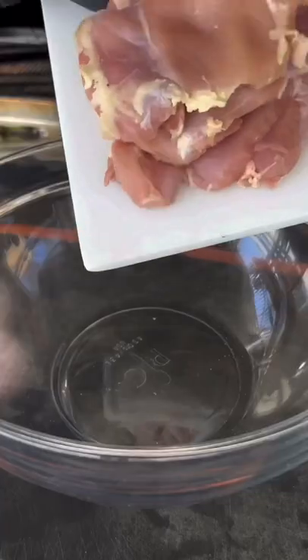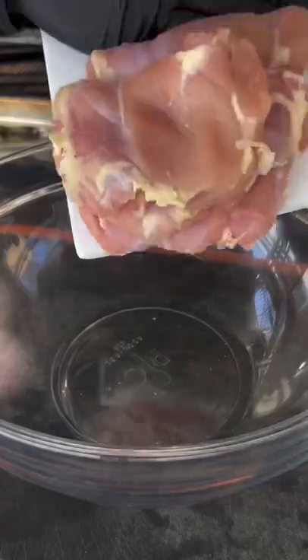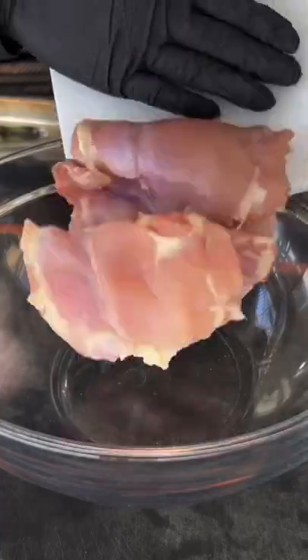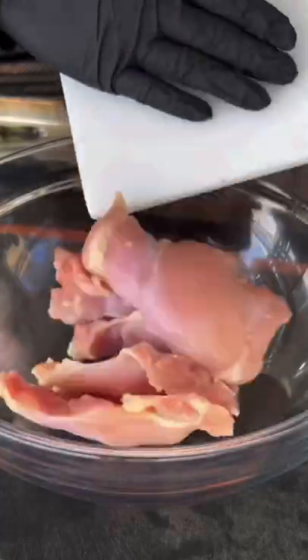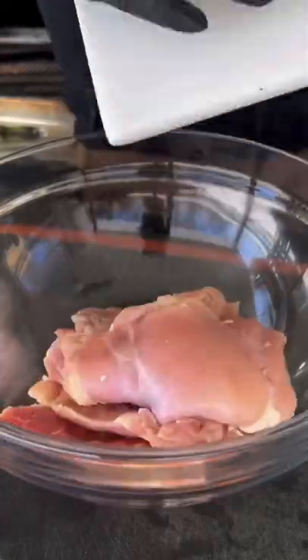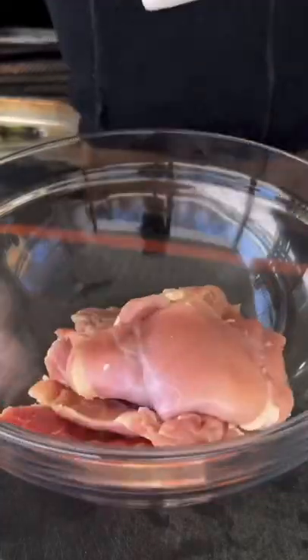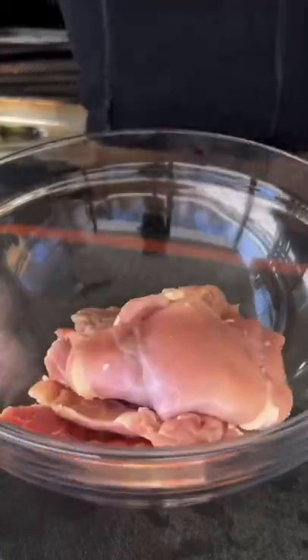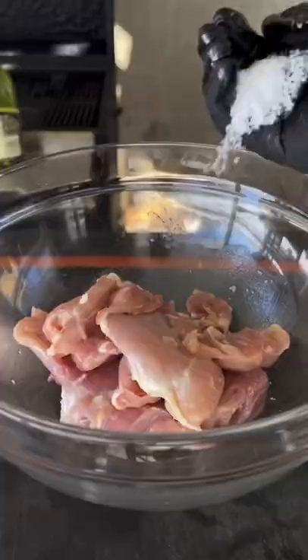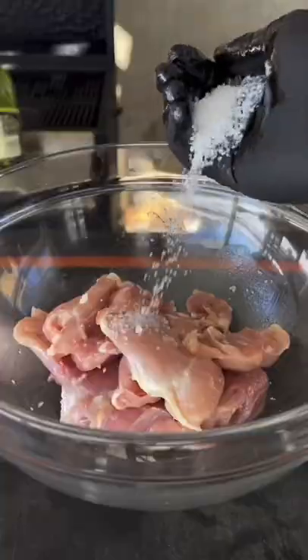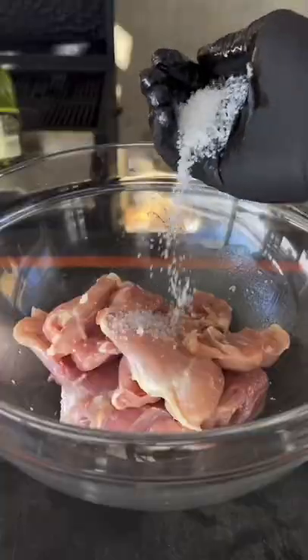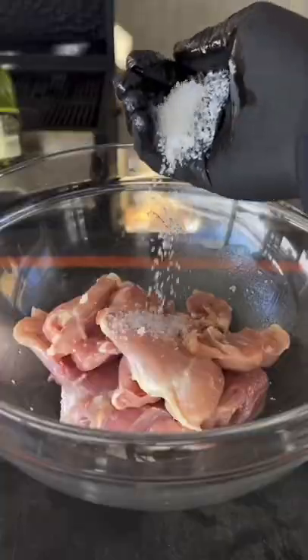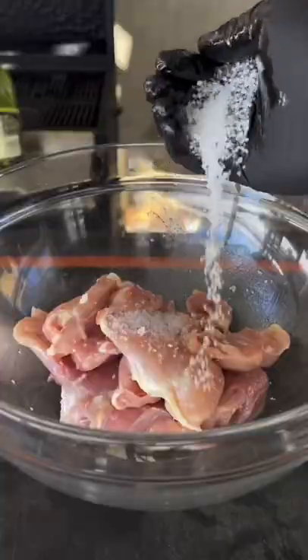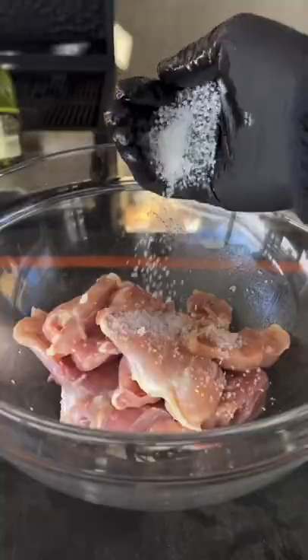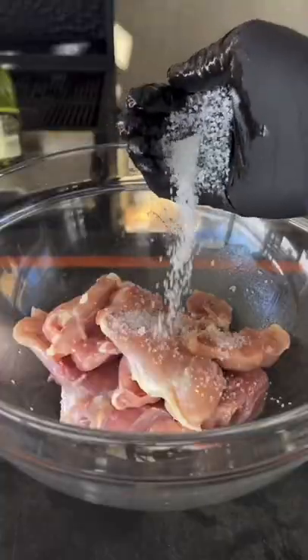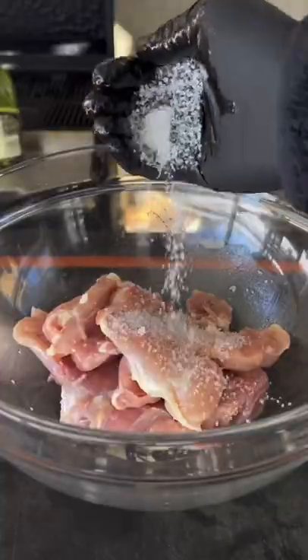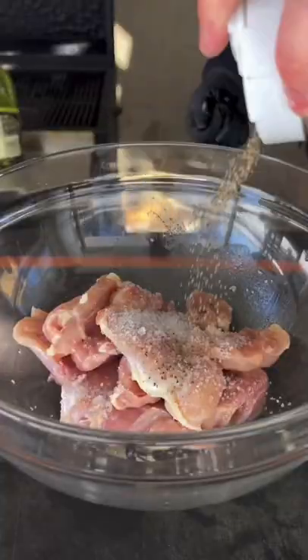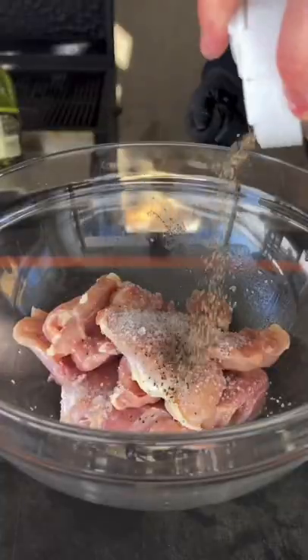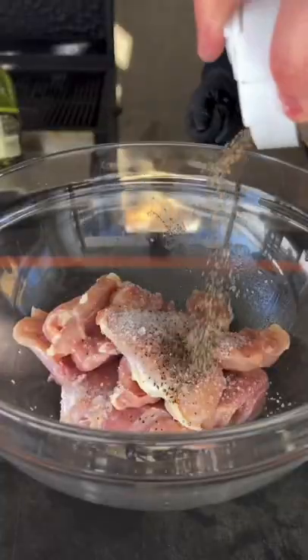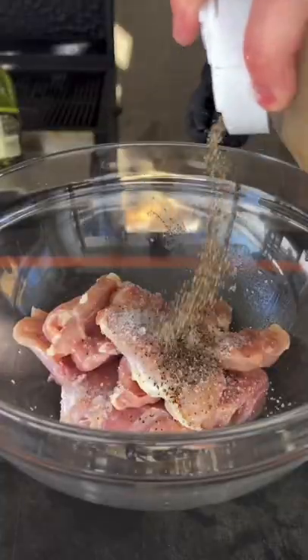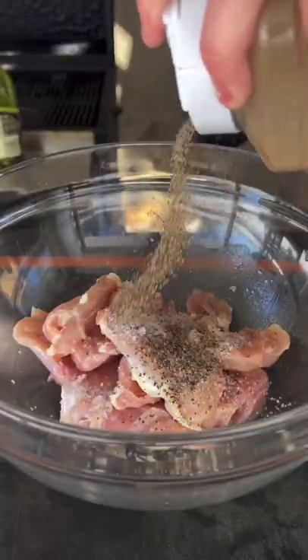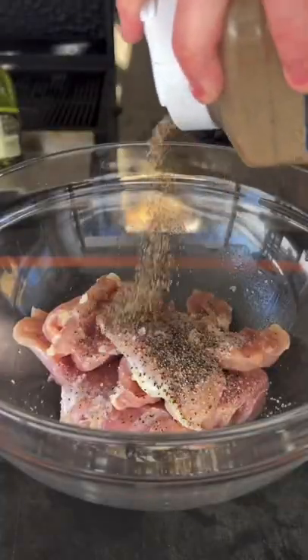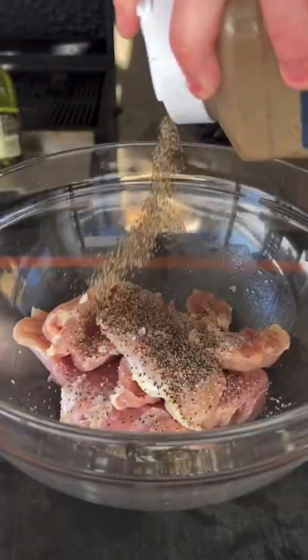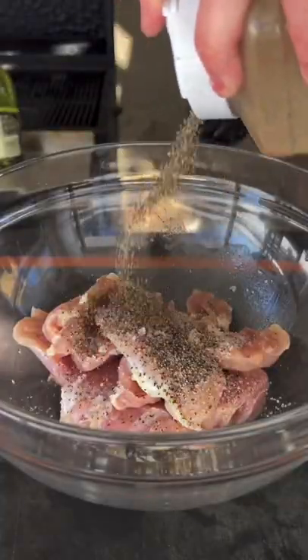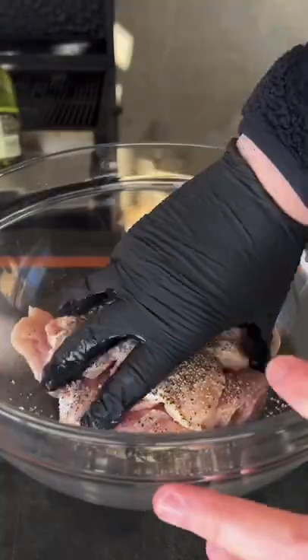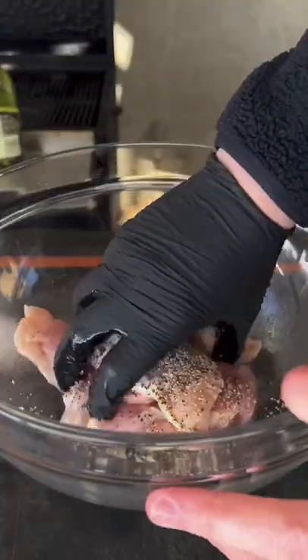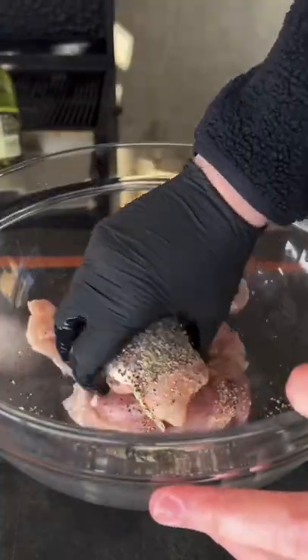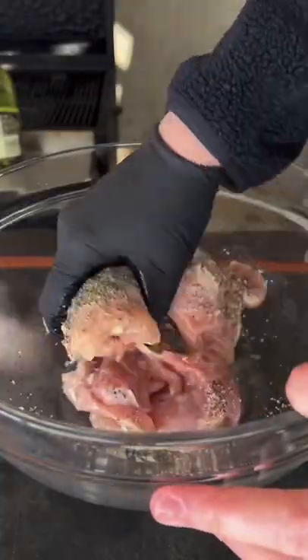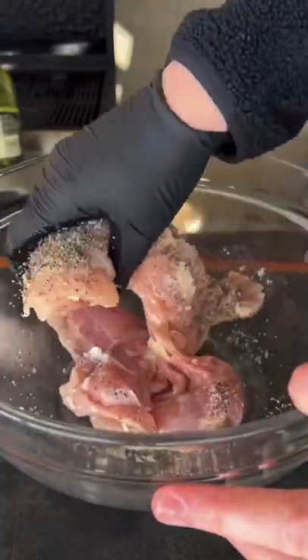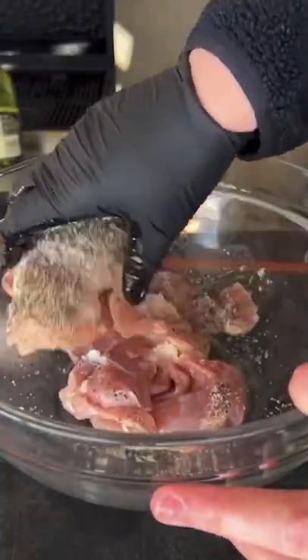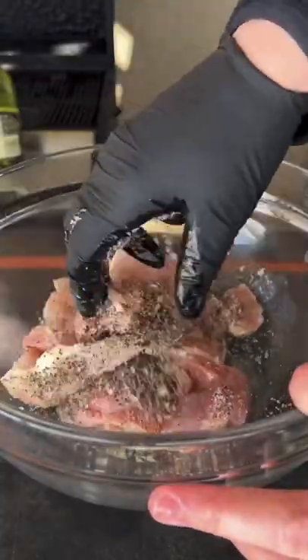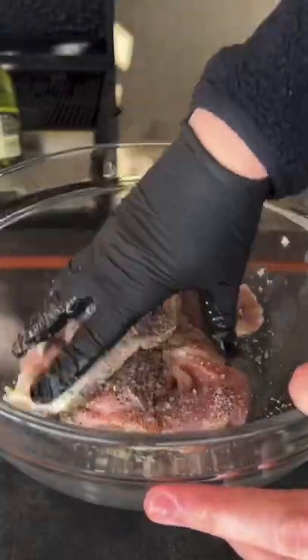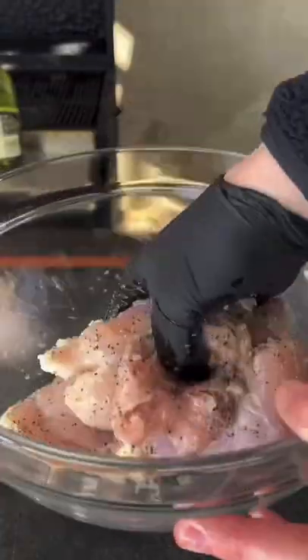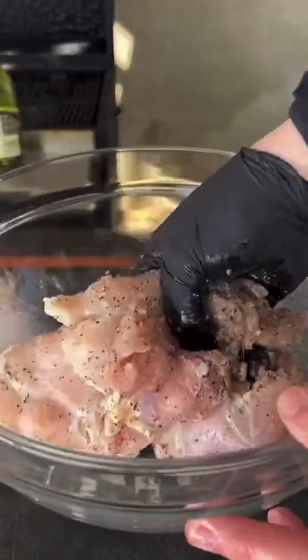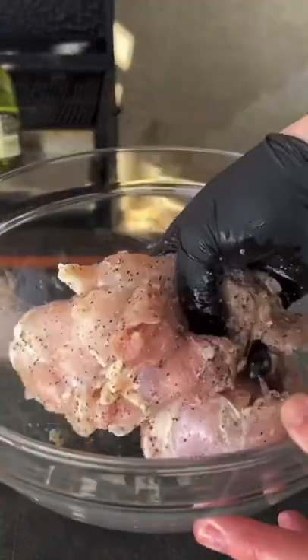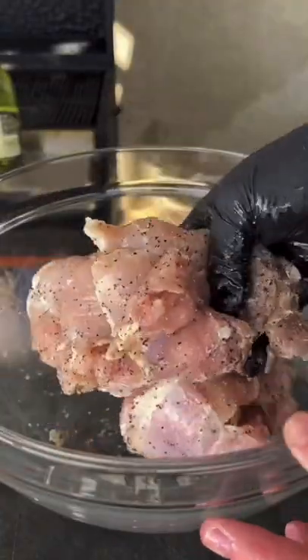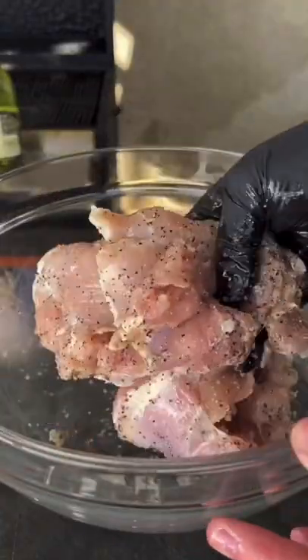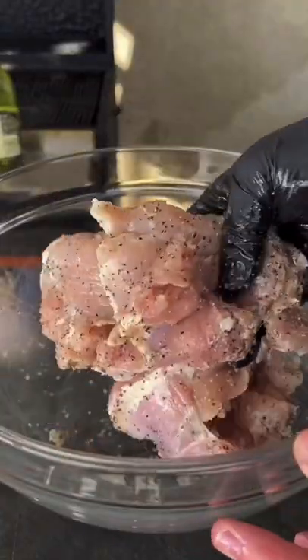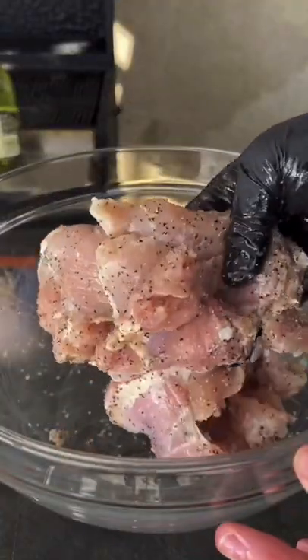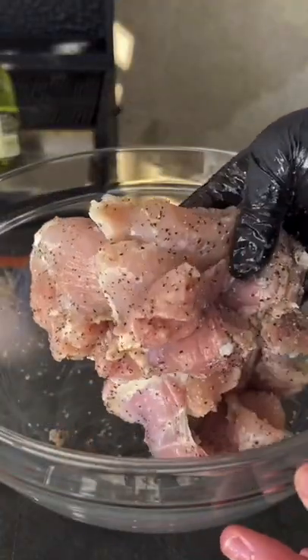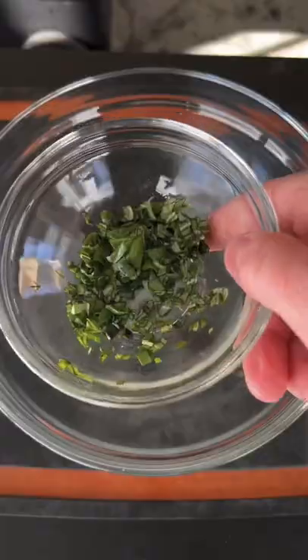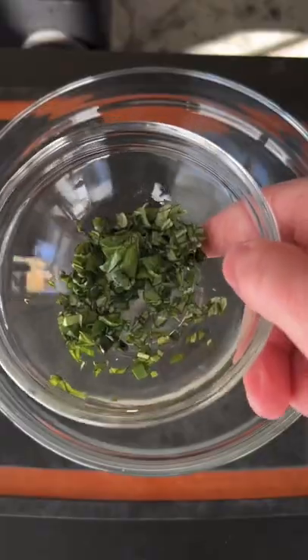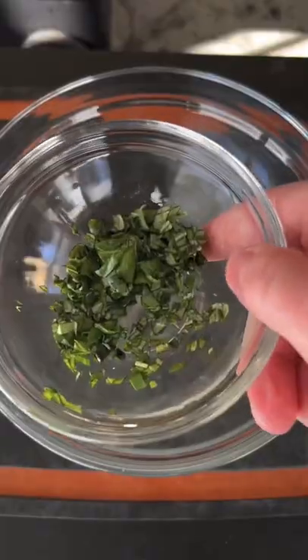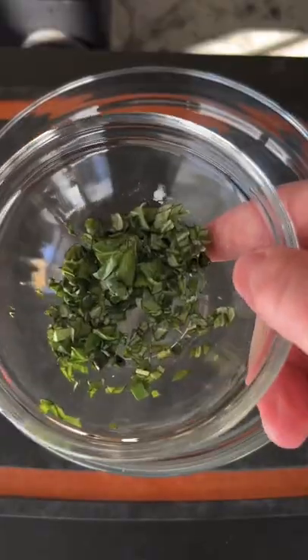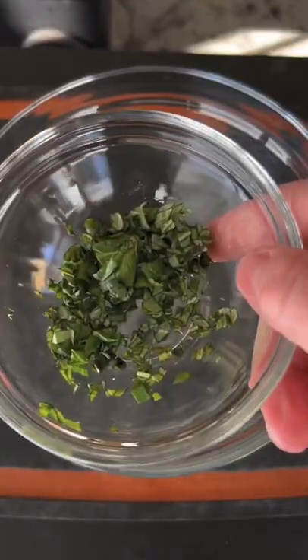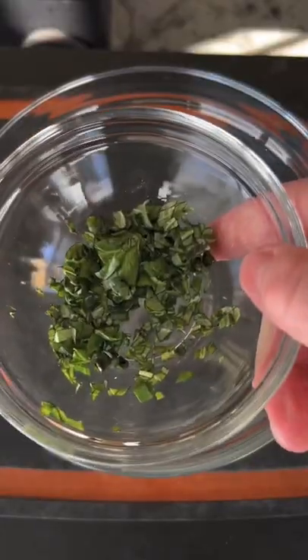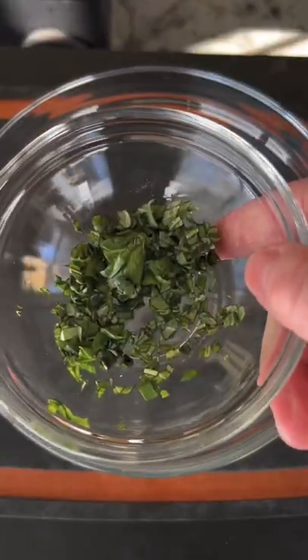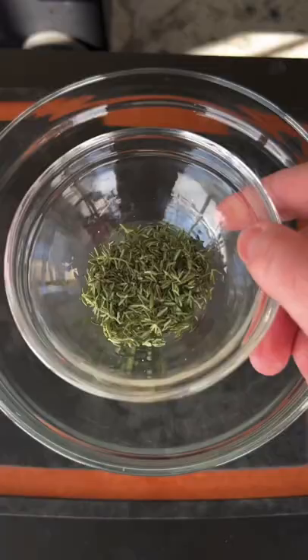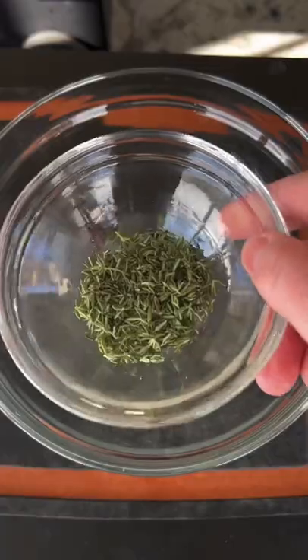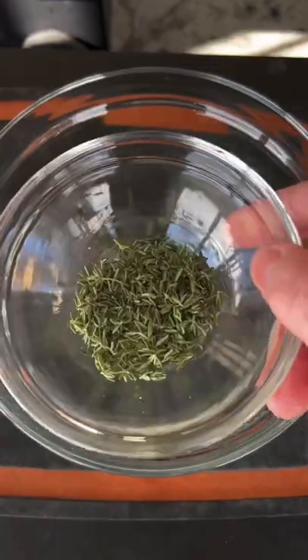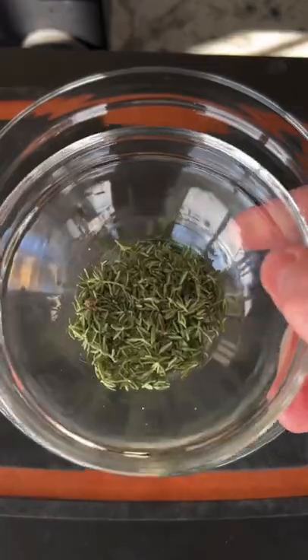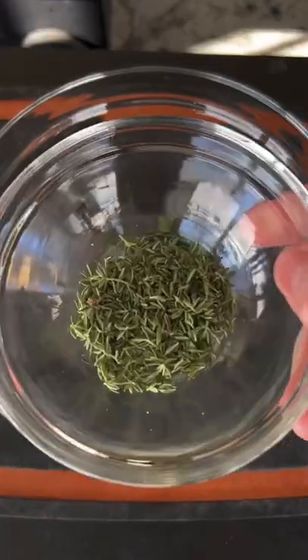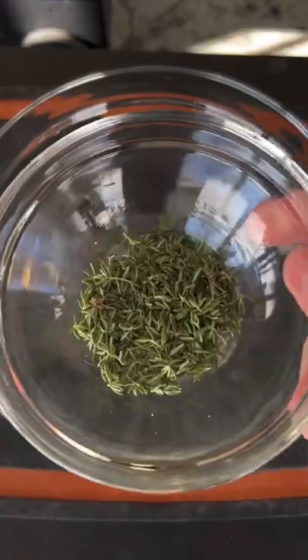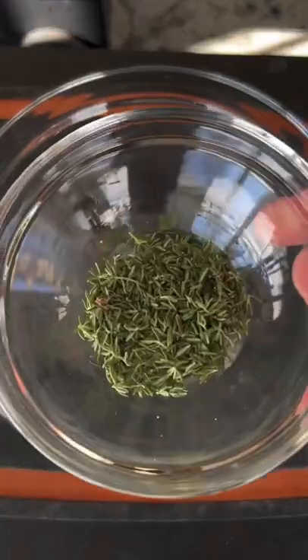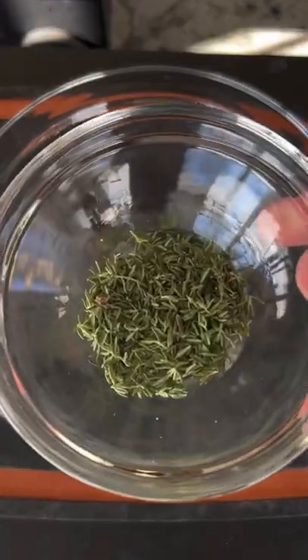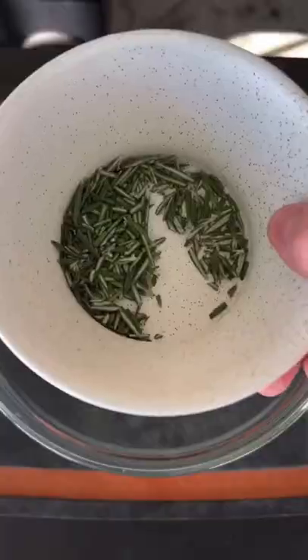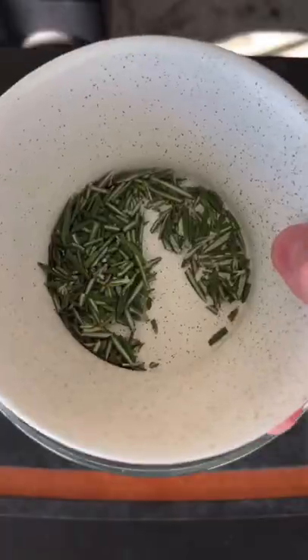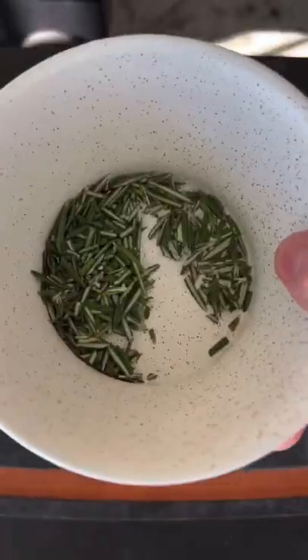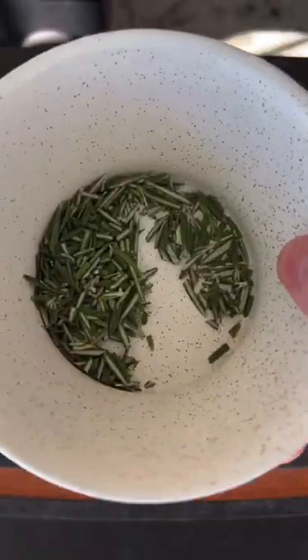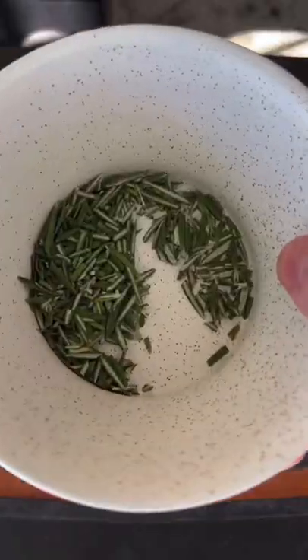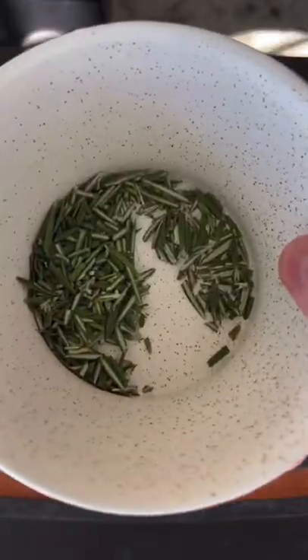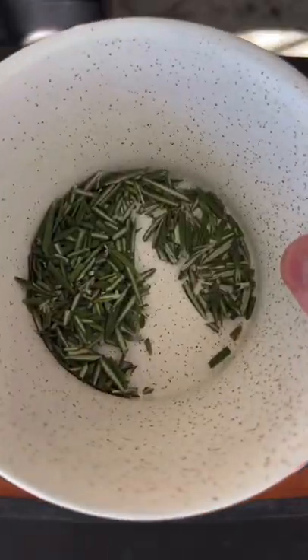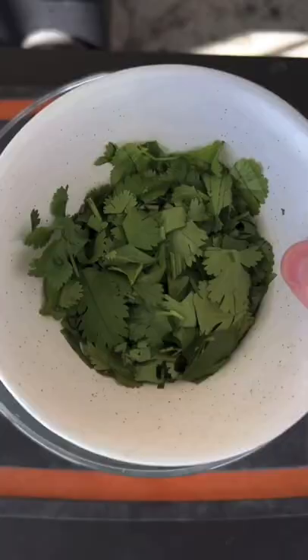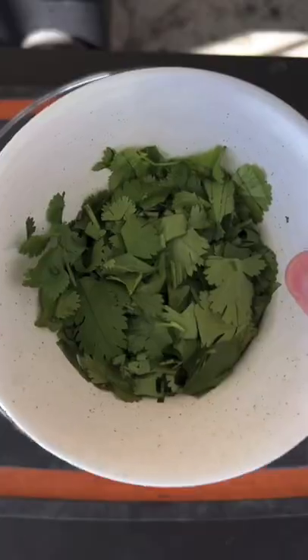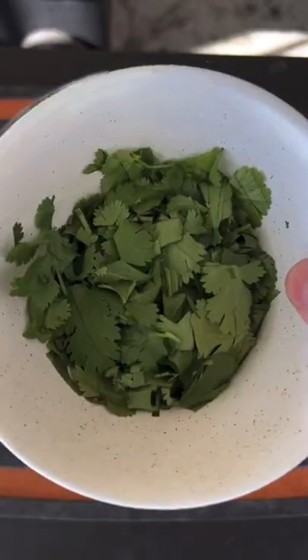Smoked cream cheese buffalo chicken nachos. Chicken thighs with some salt and pepper. Mix them up and we're going straight into the marinade.